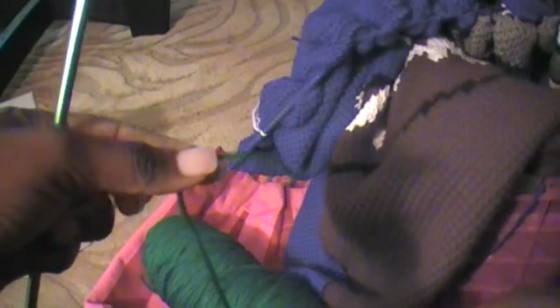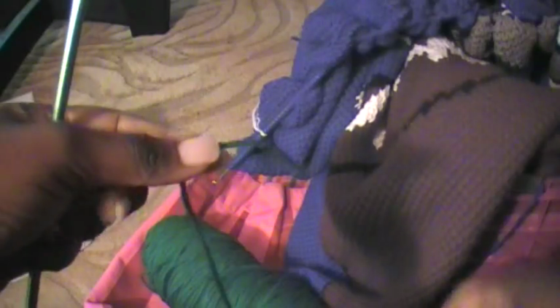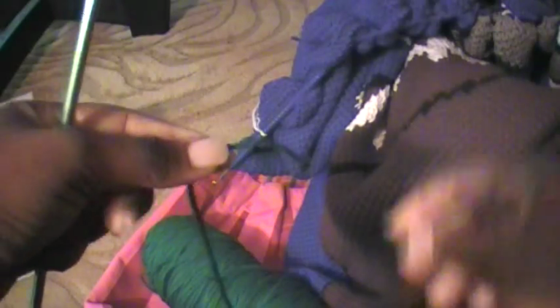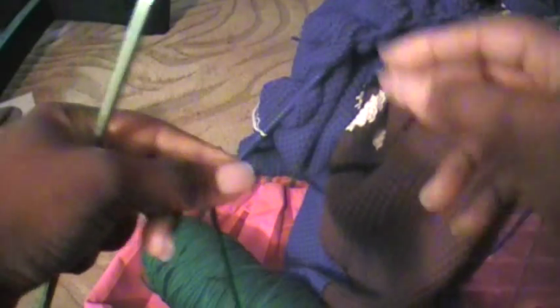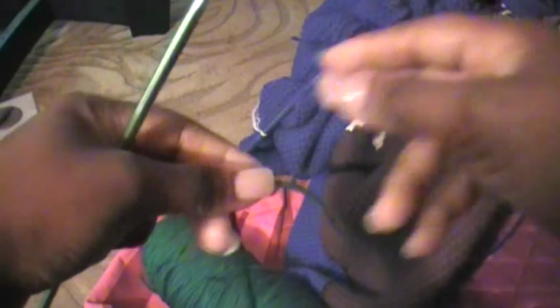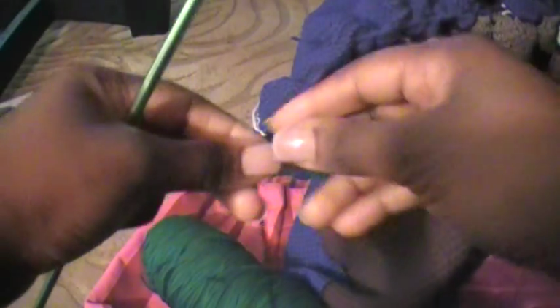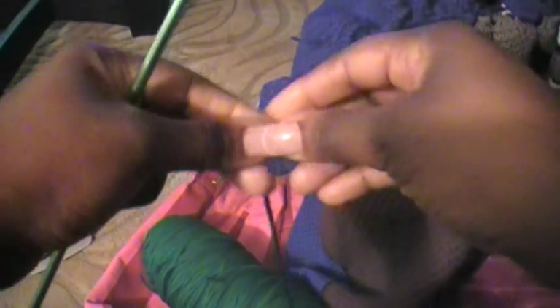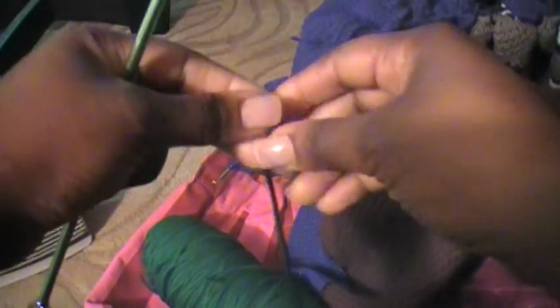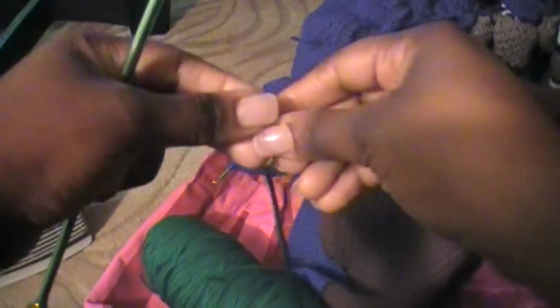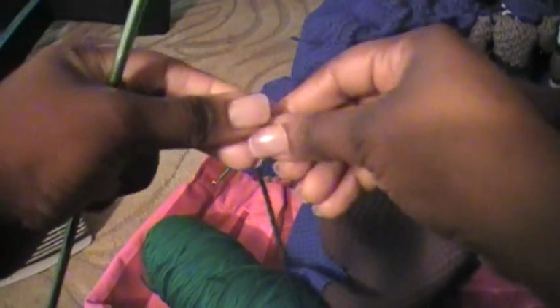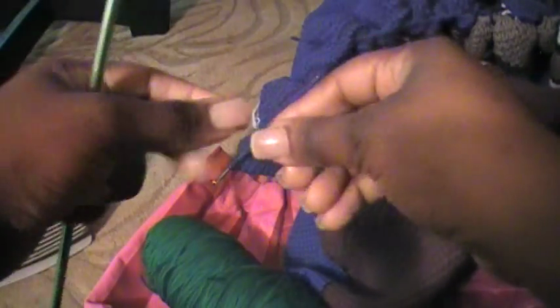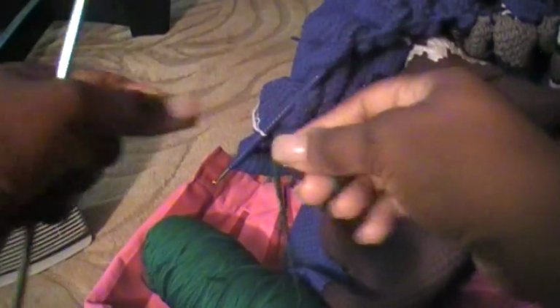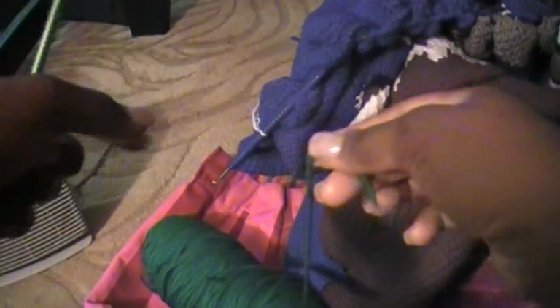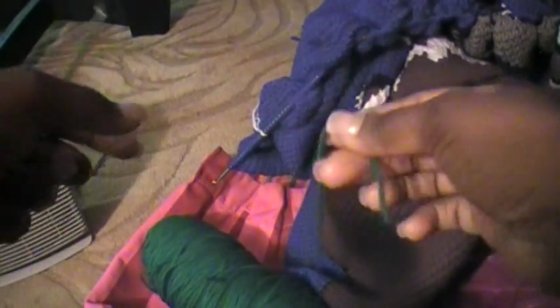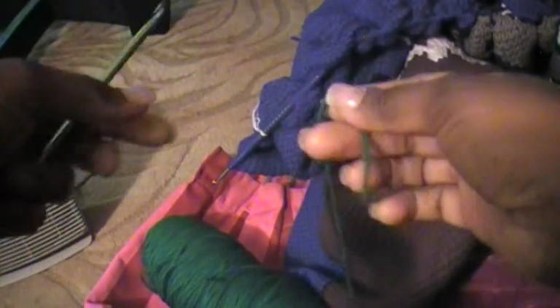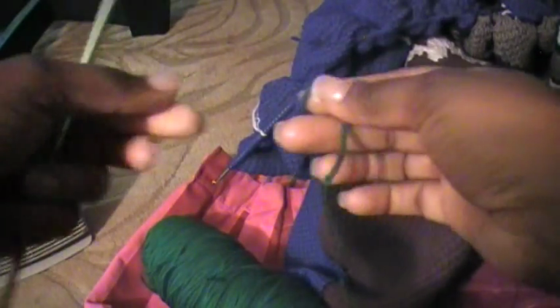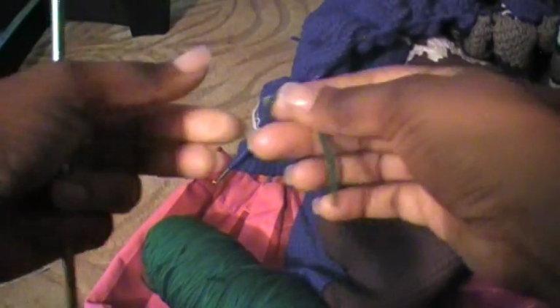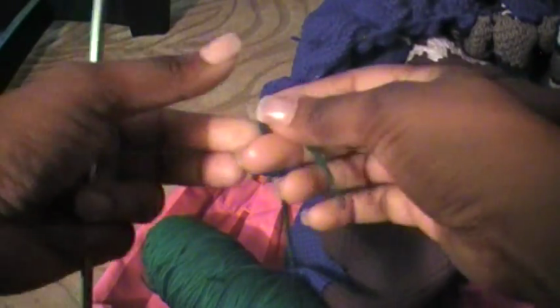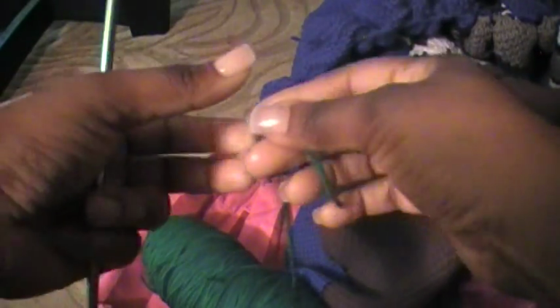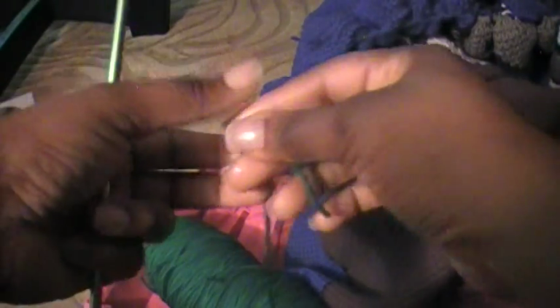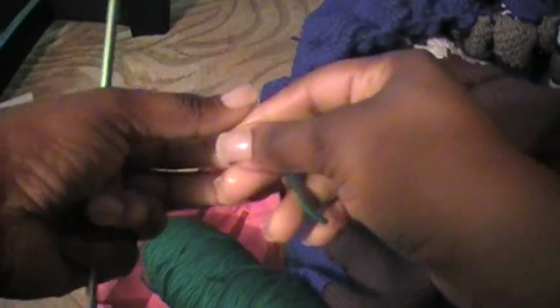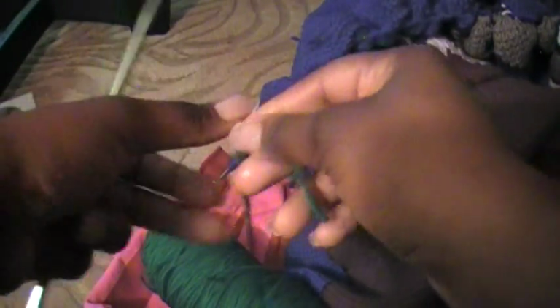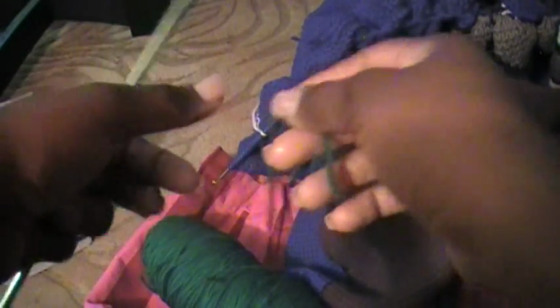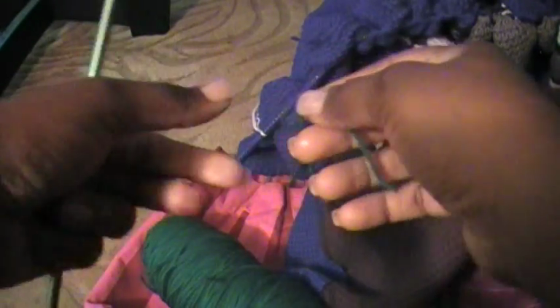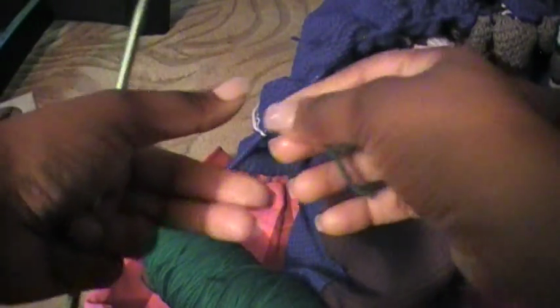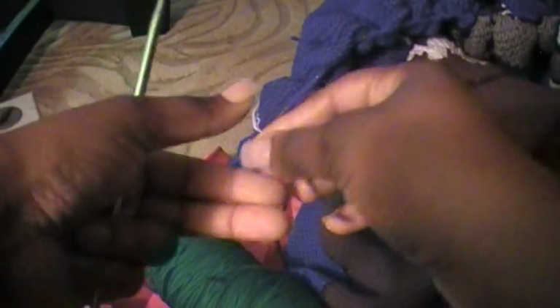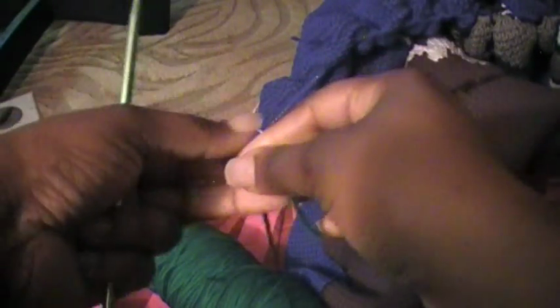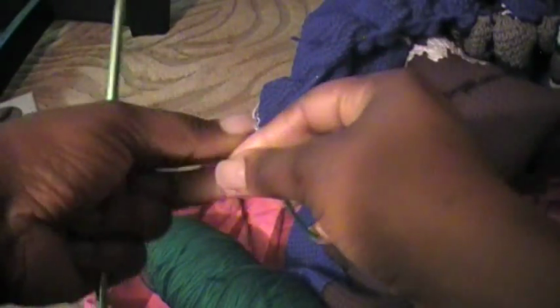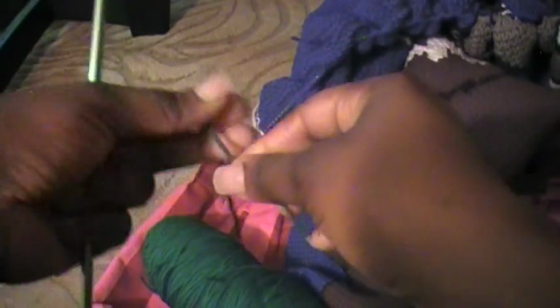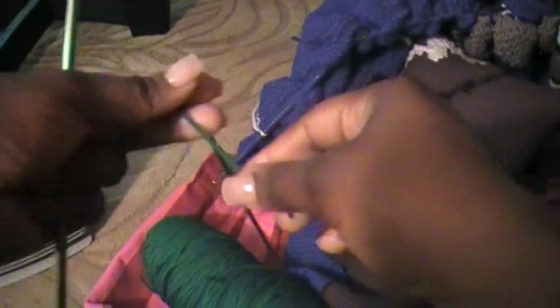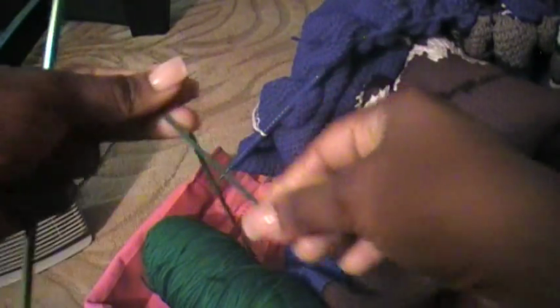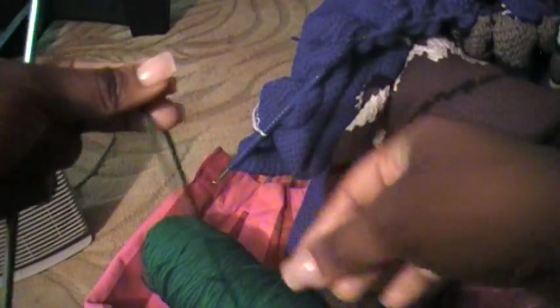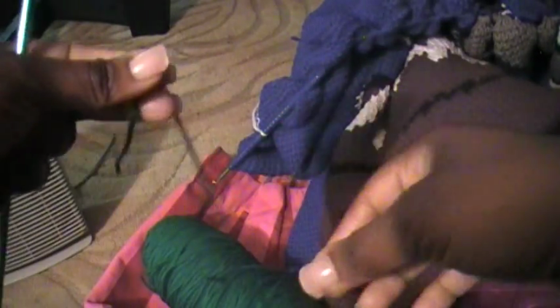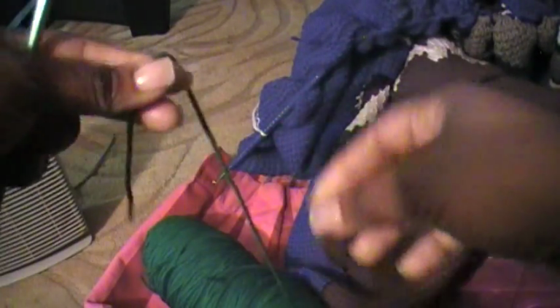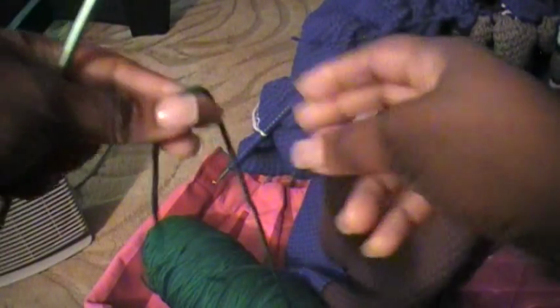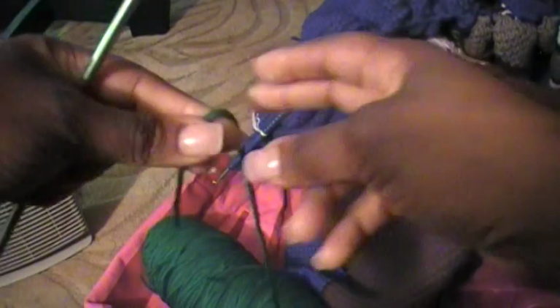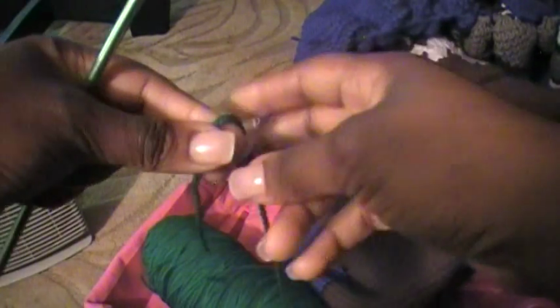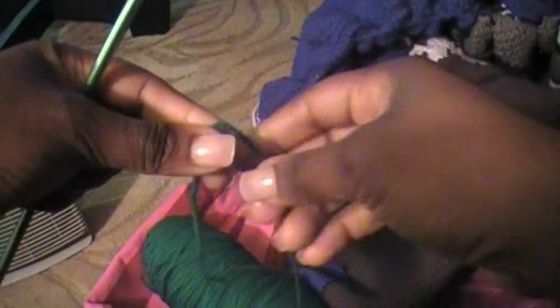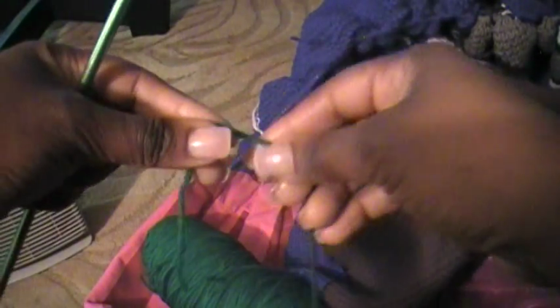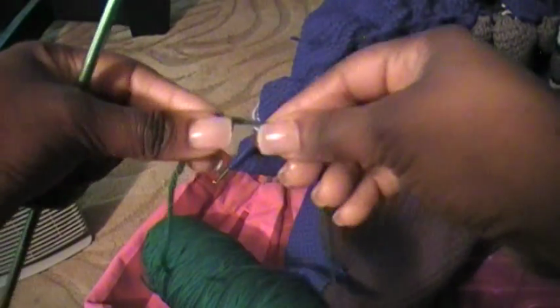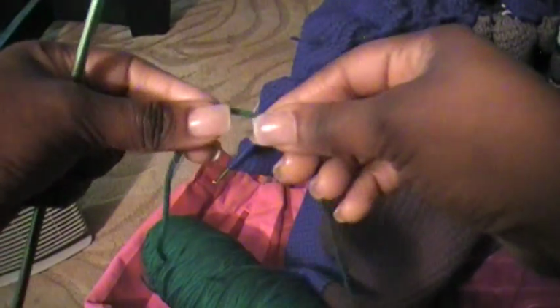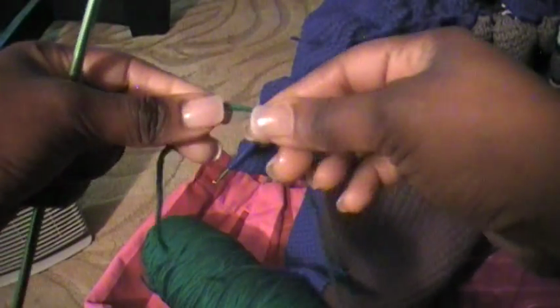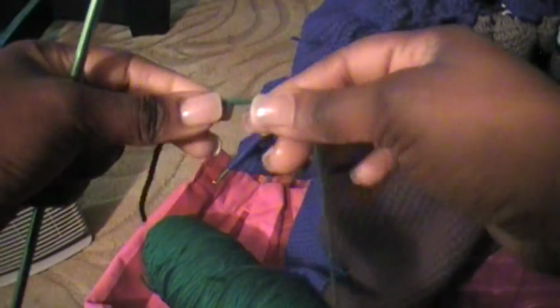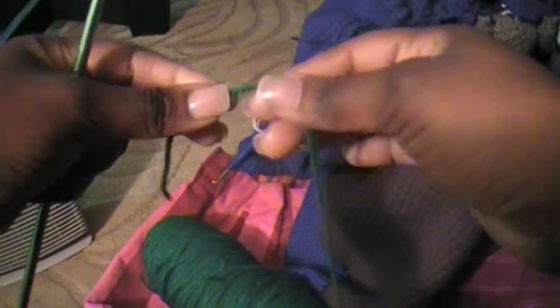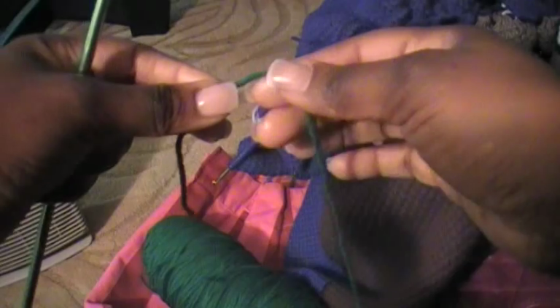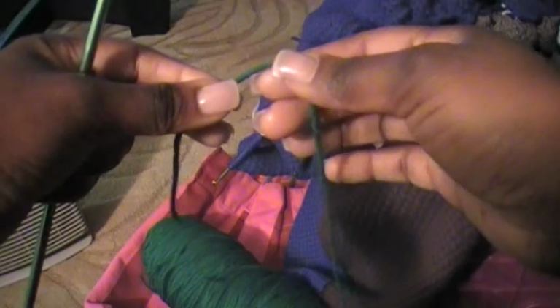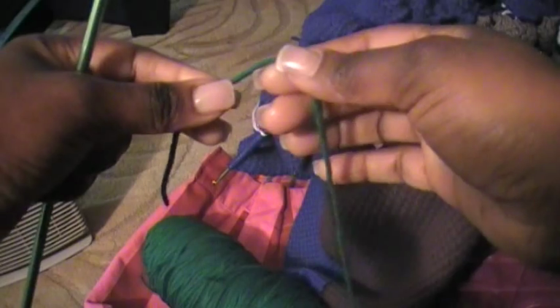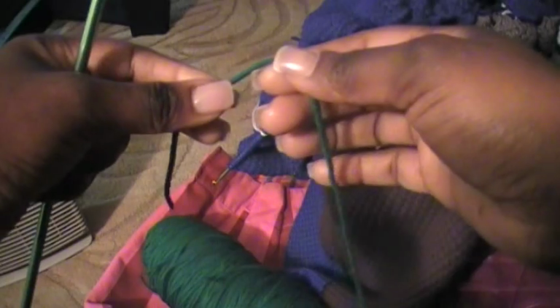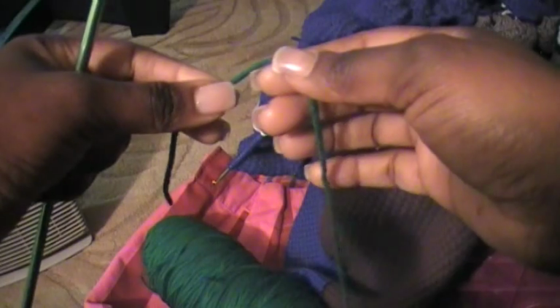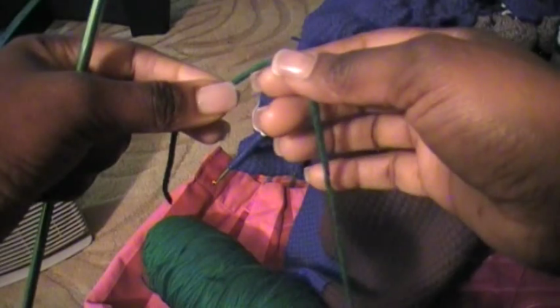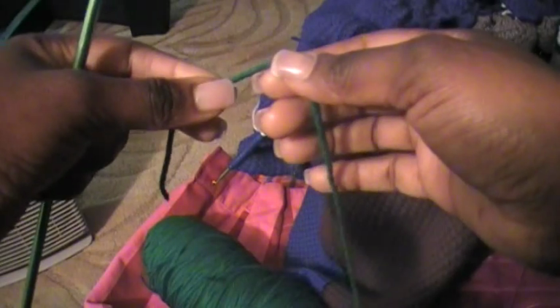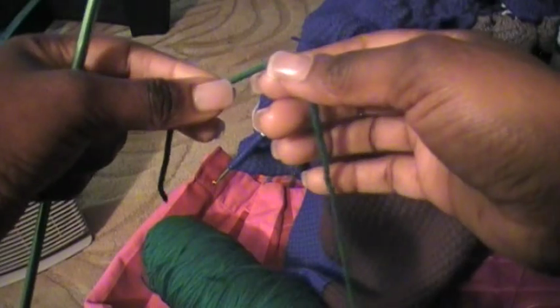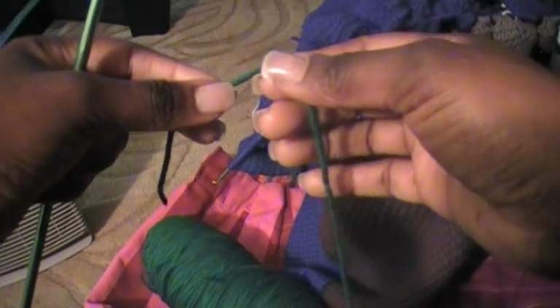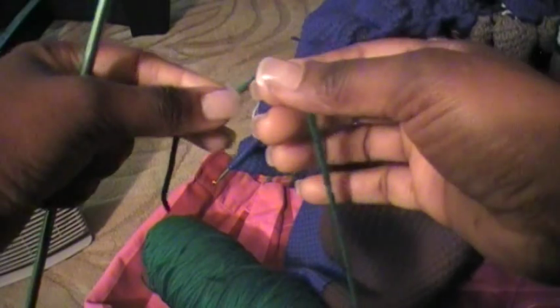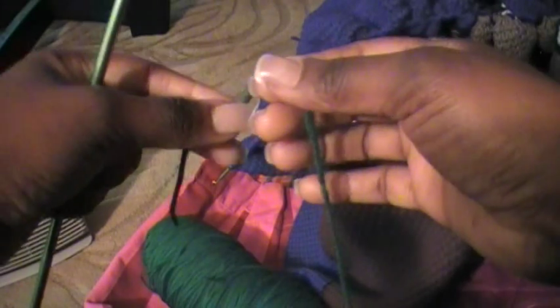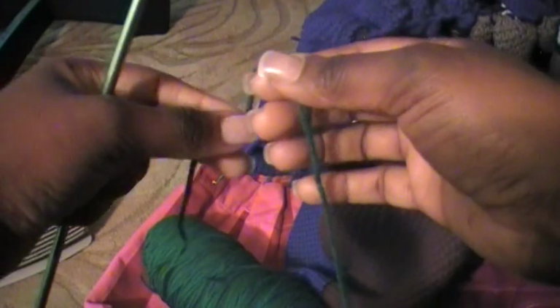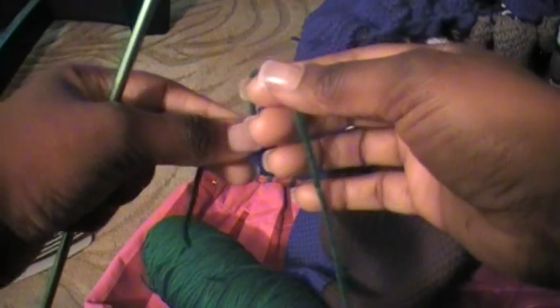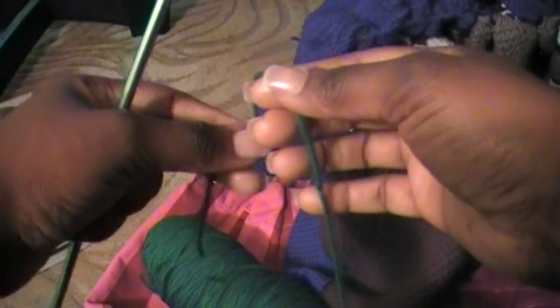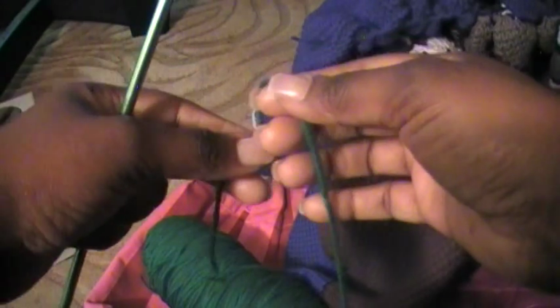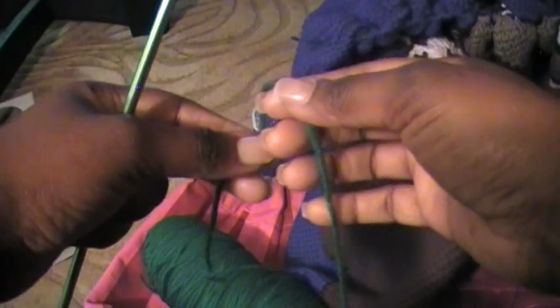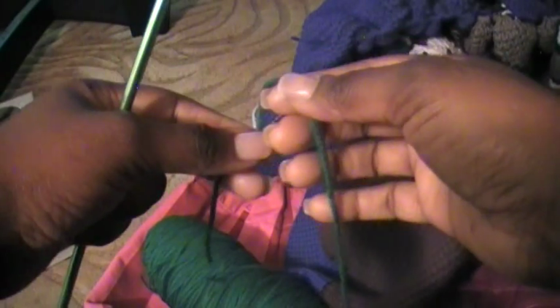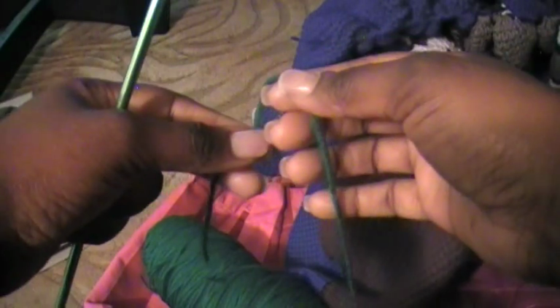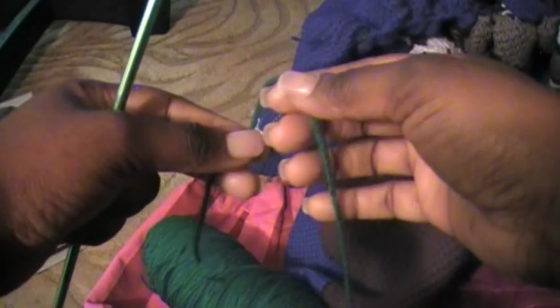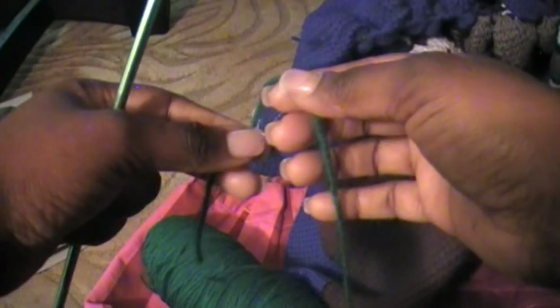Hello, it's me Samantha and today I'm going to show how I do the Afghan Stitch.